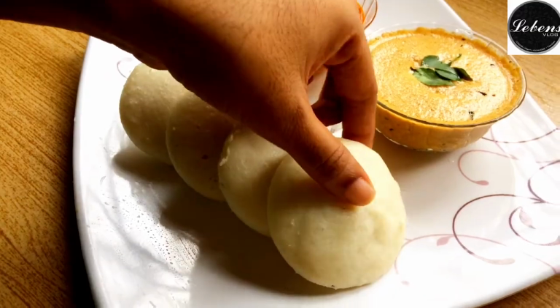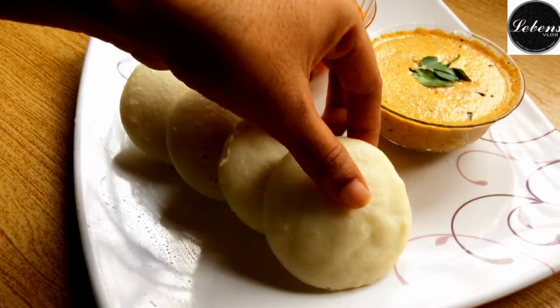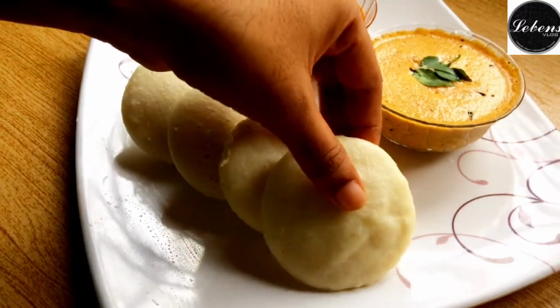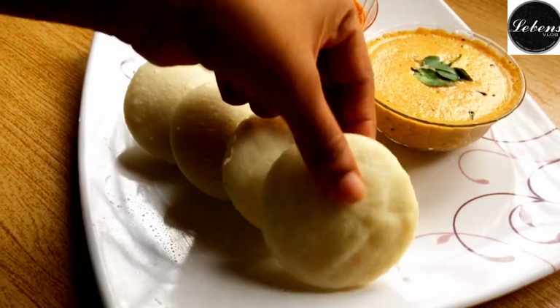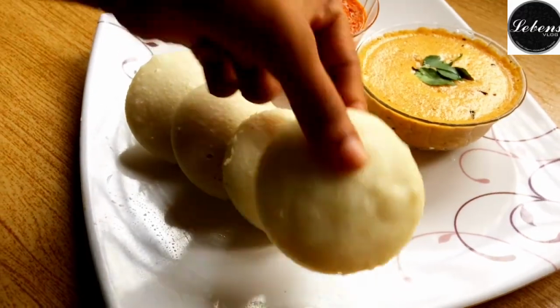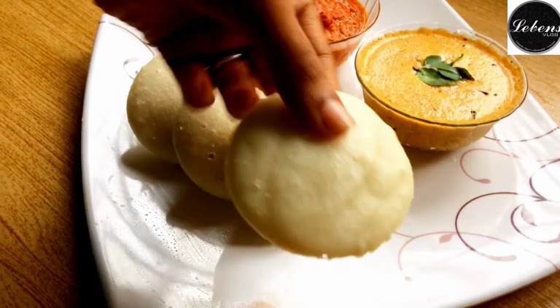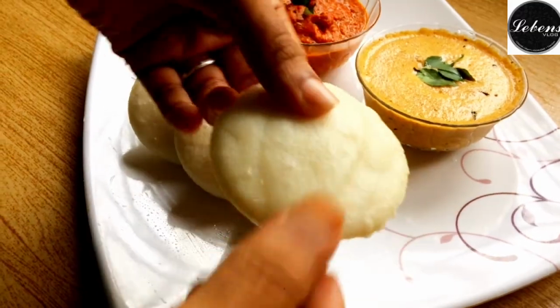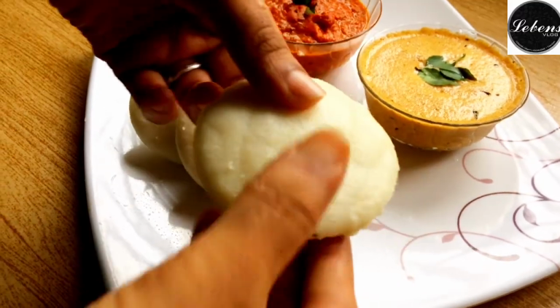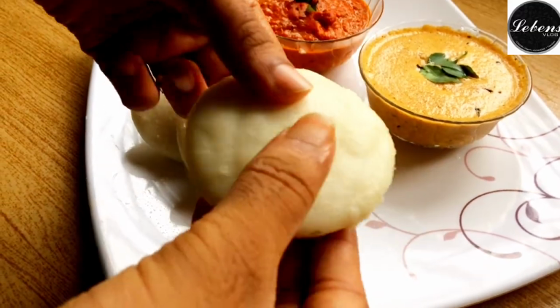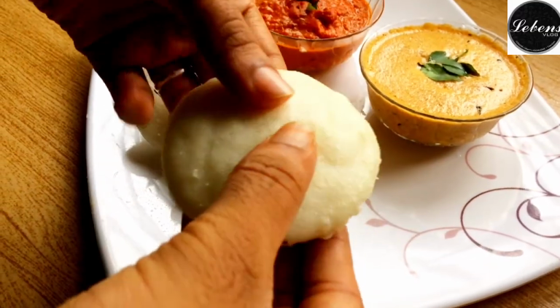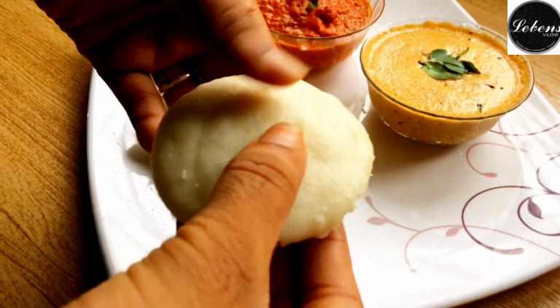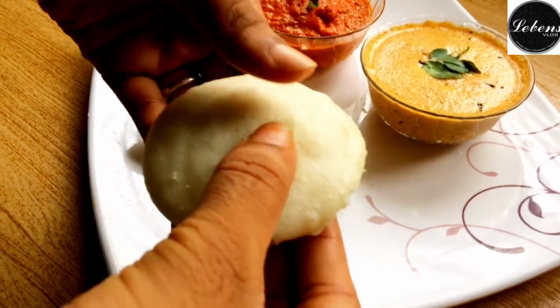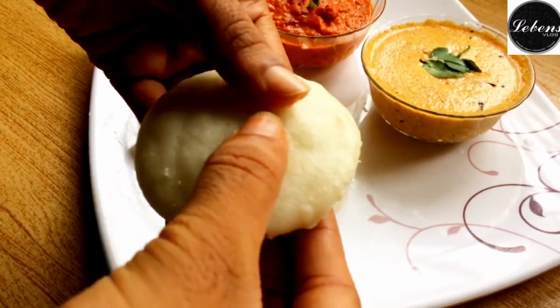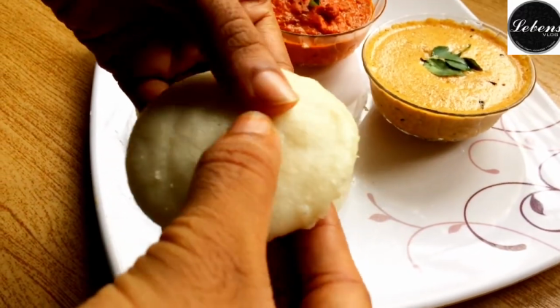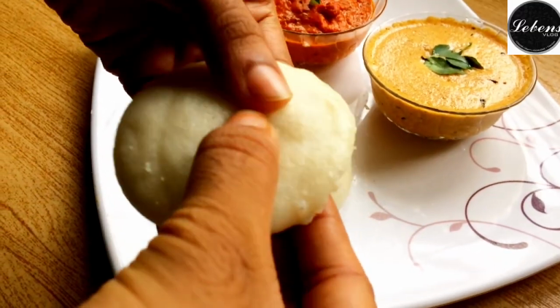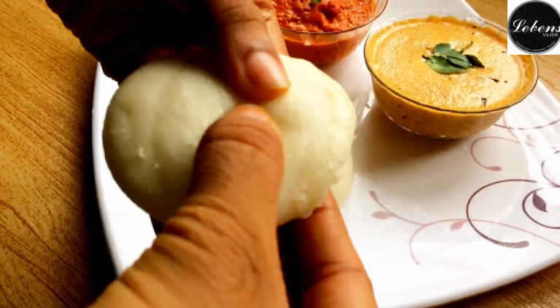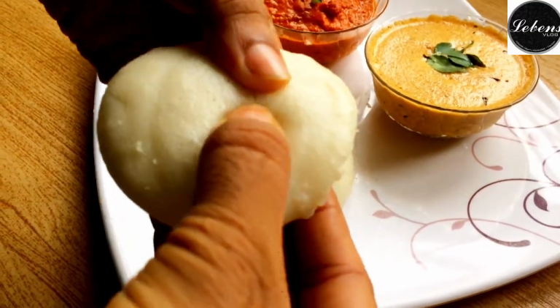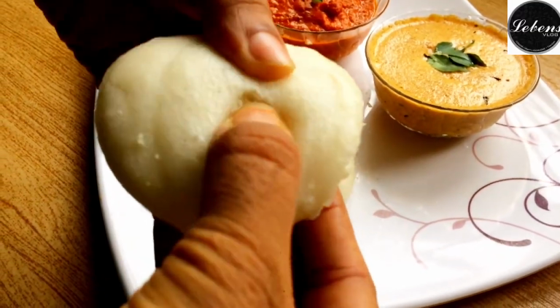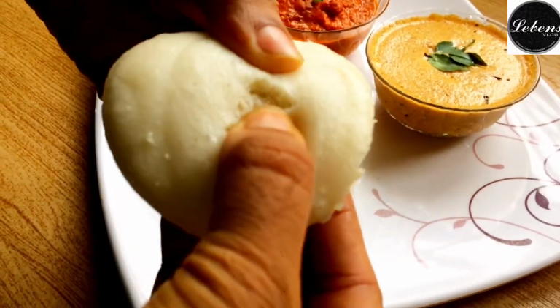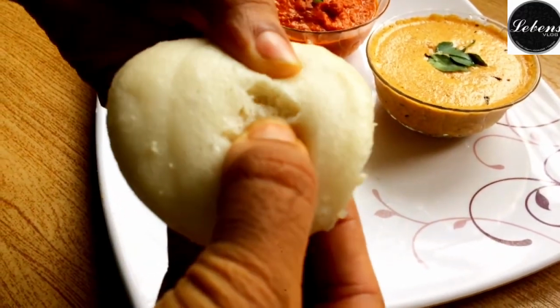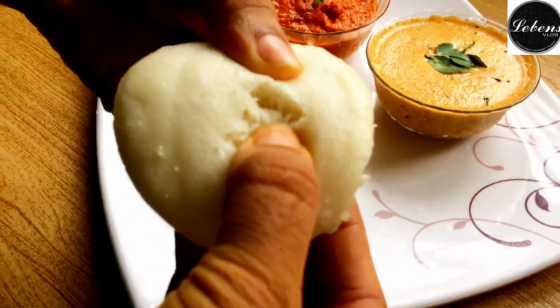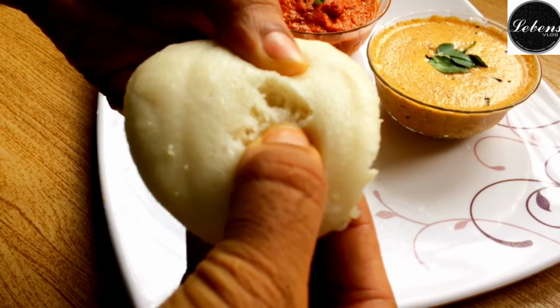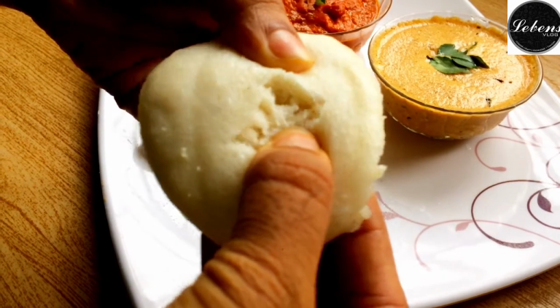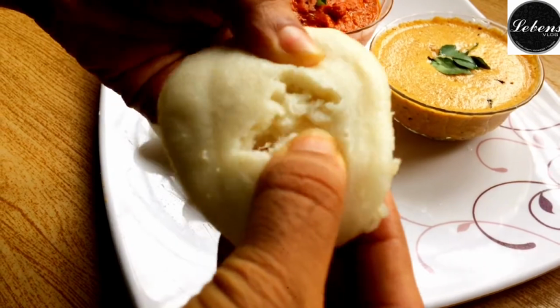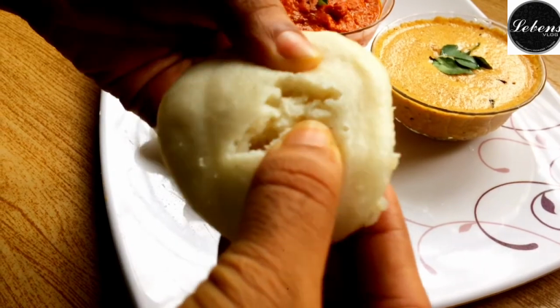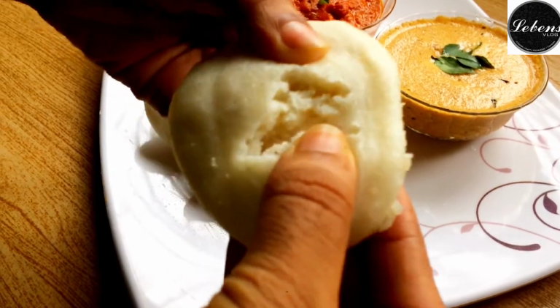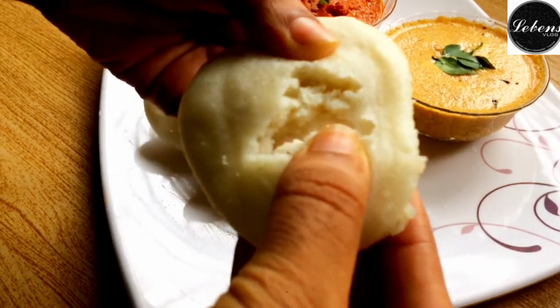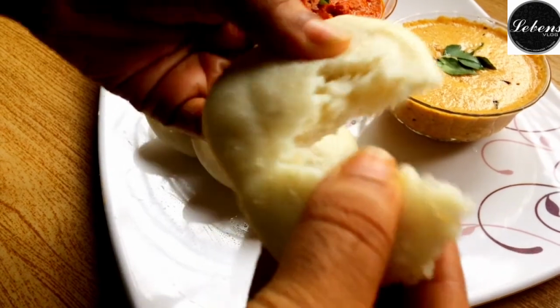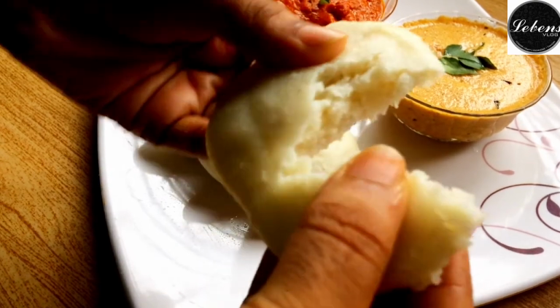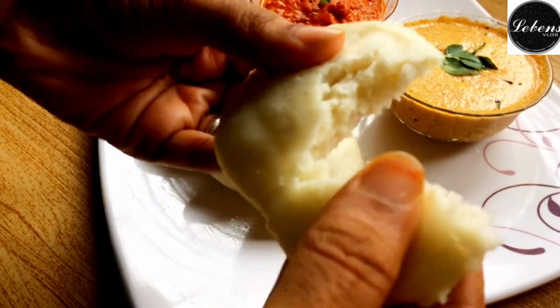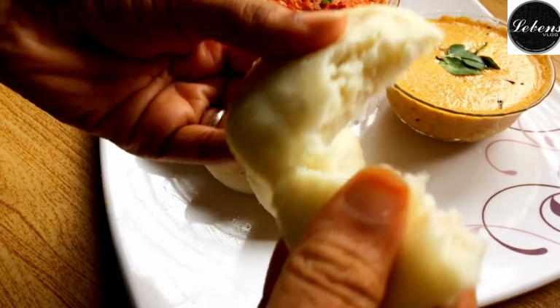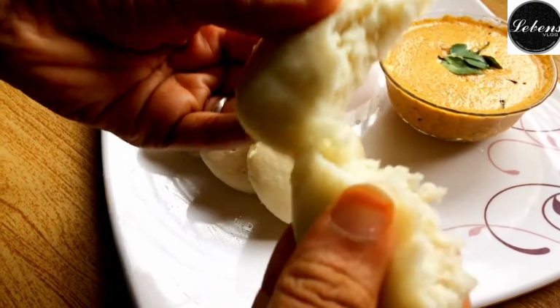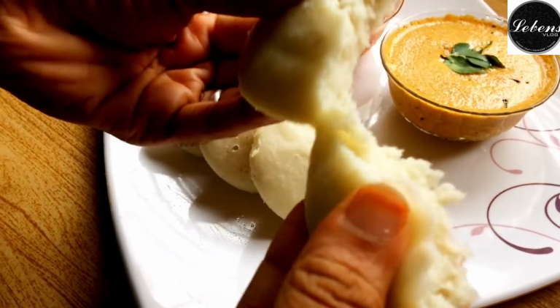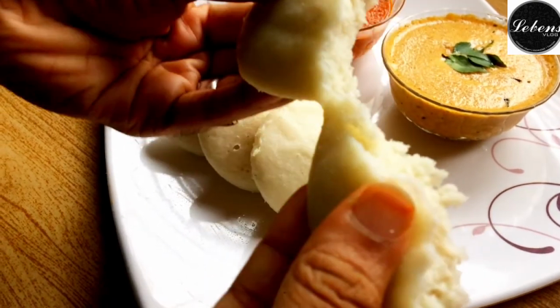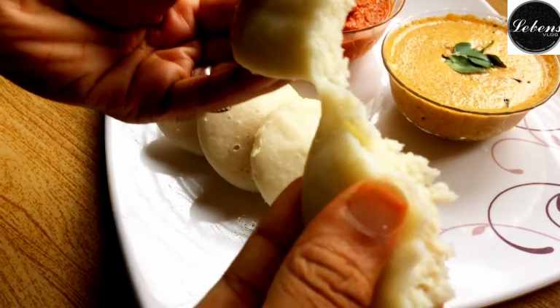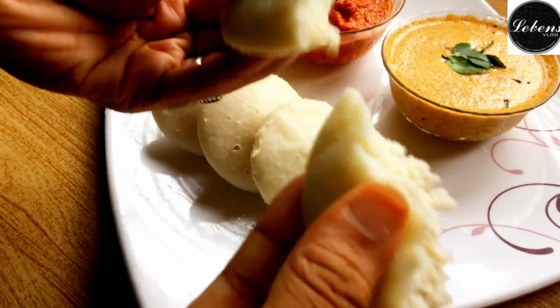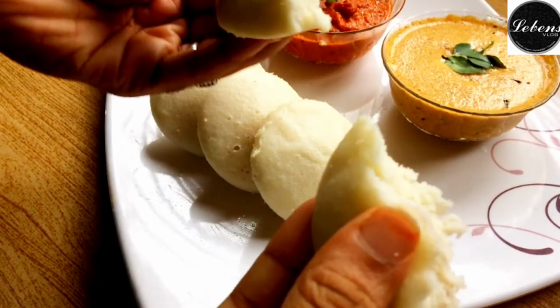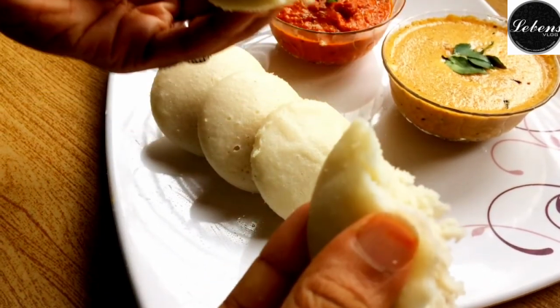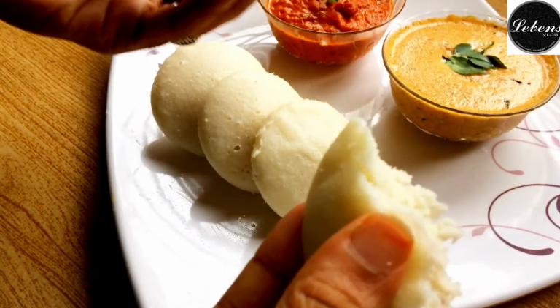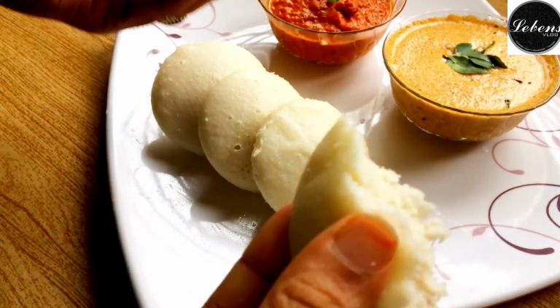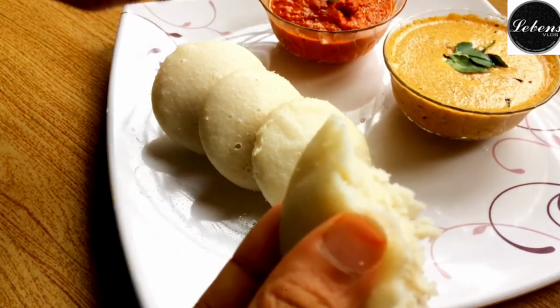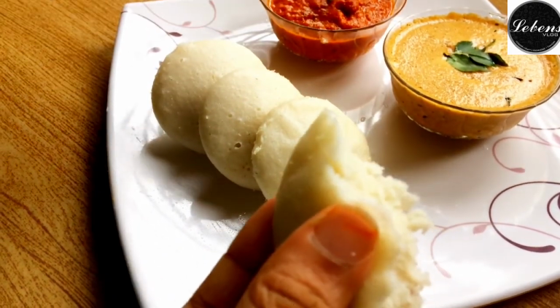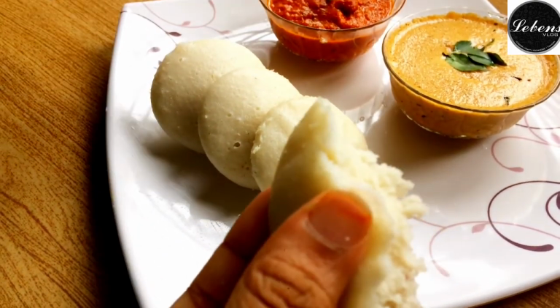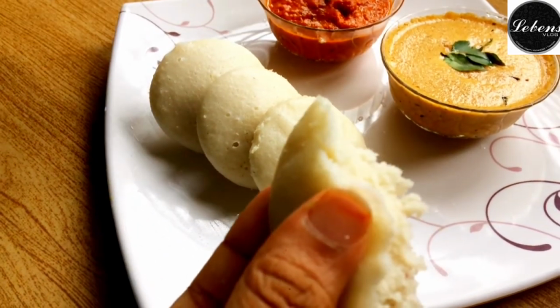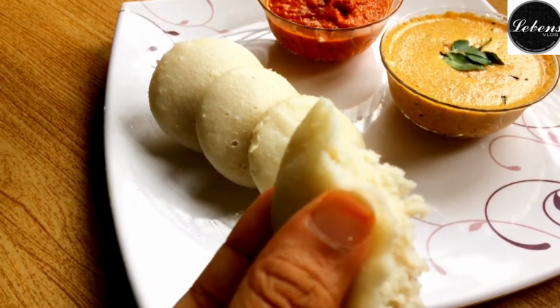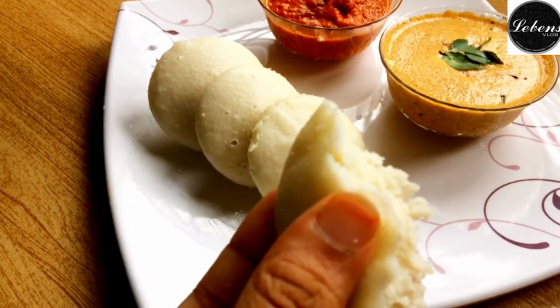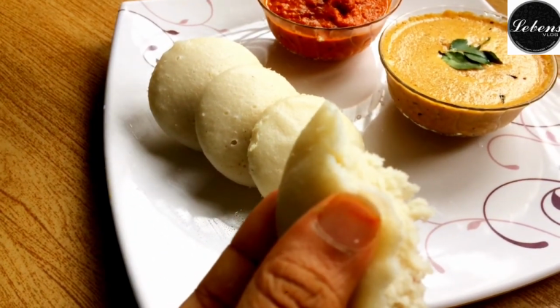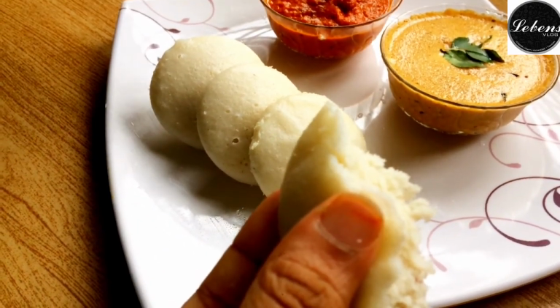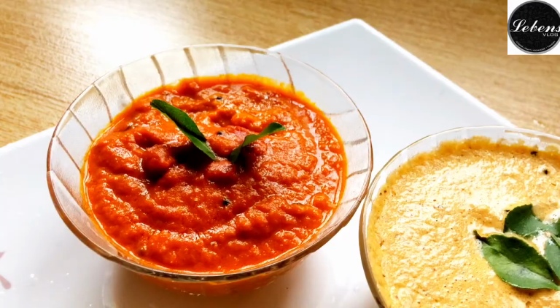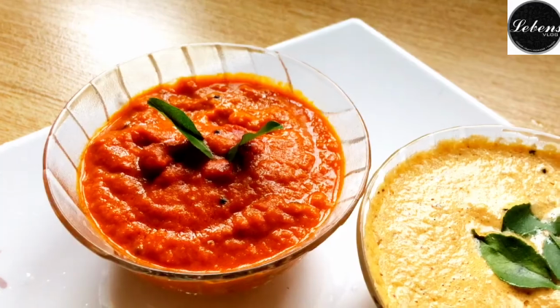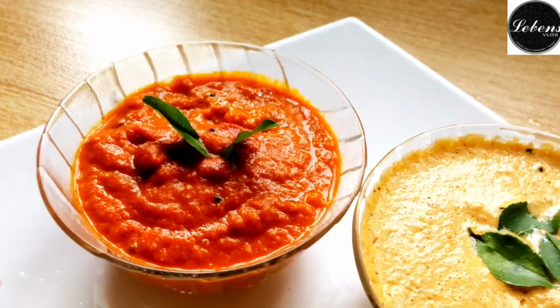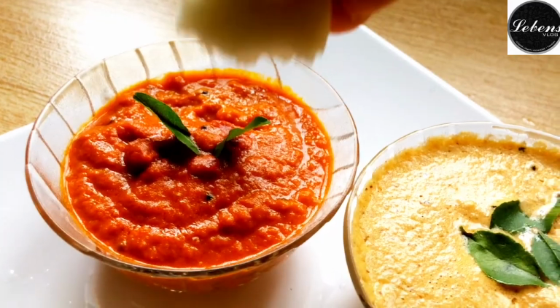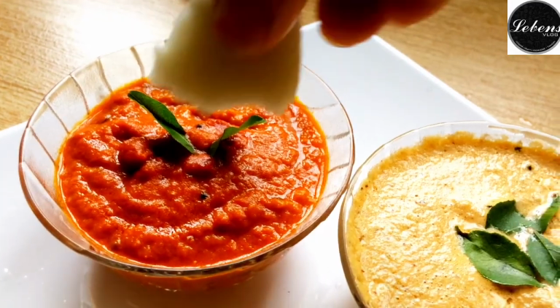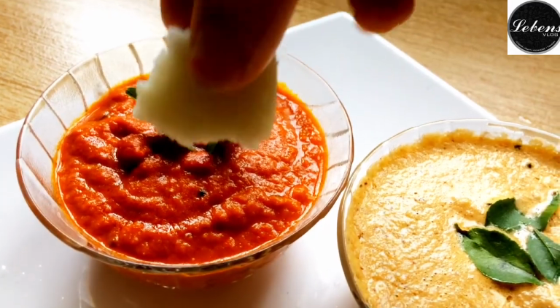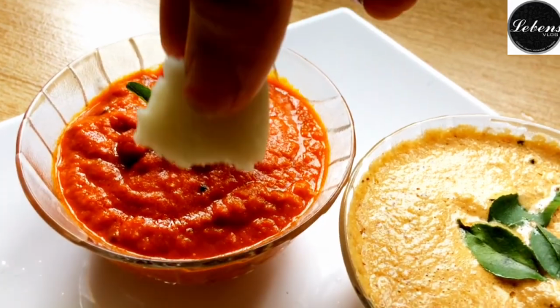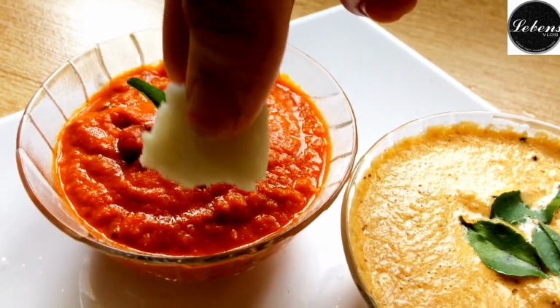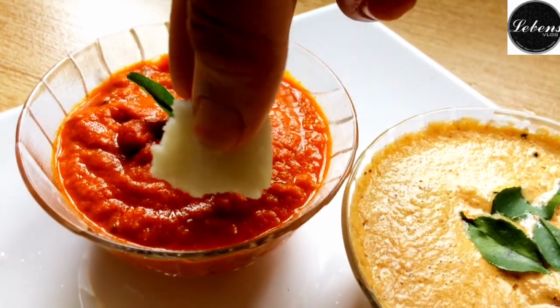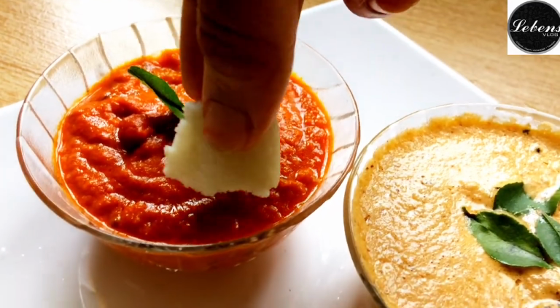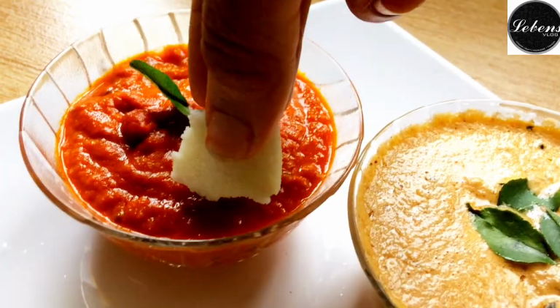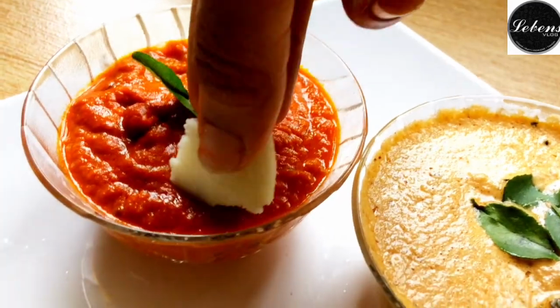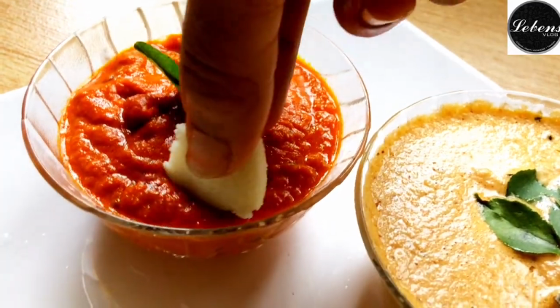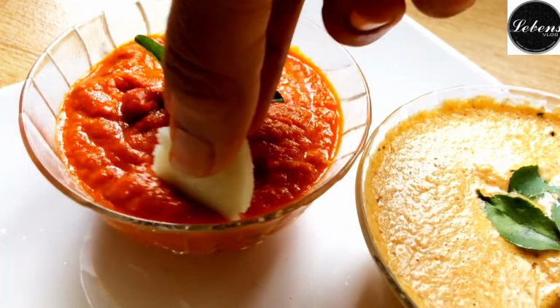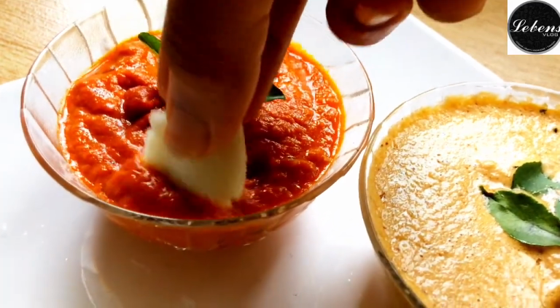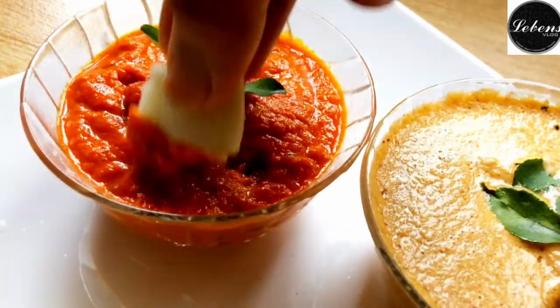Hello guys, welcome back to my channel. It's Miolla Benz Vlog. I'm going to show you how to make a creamy texture.